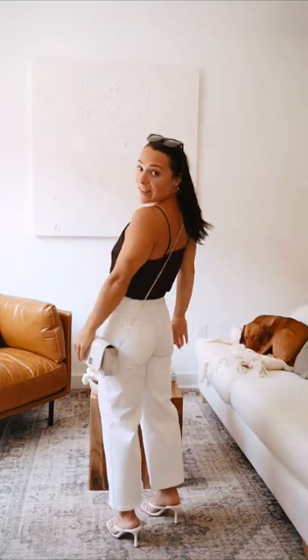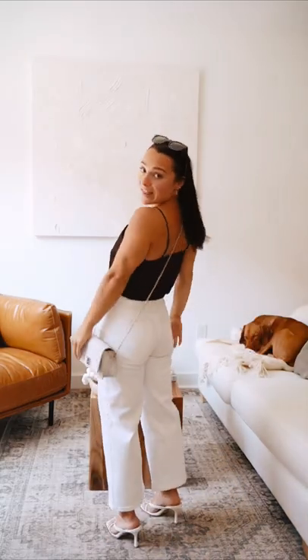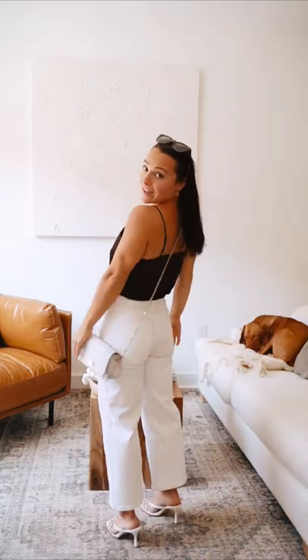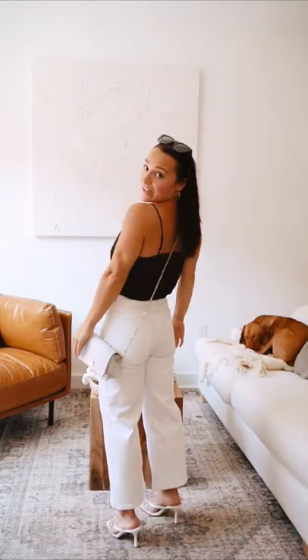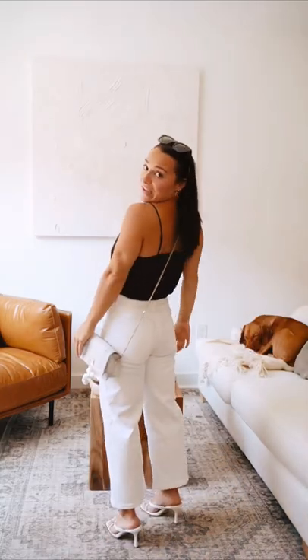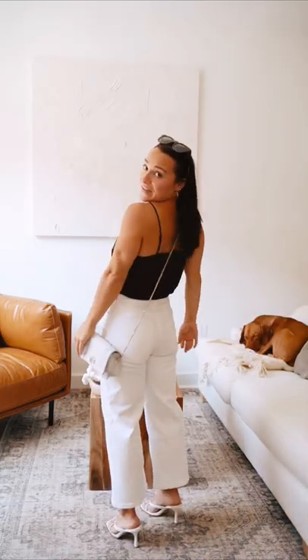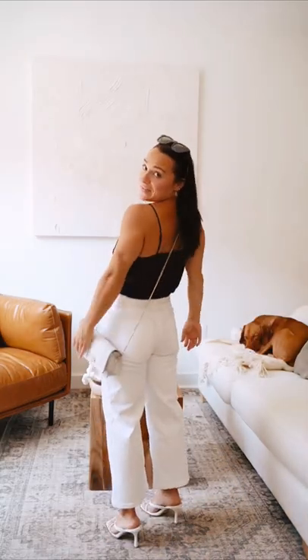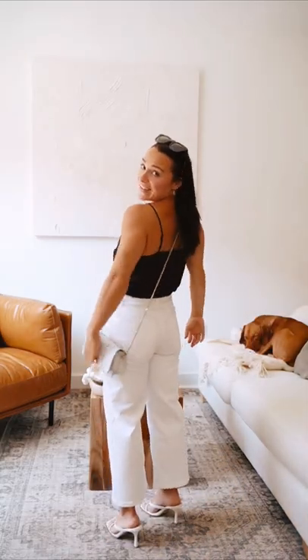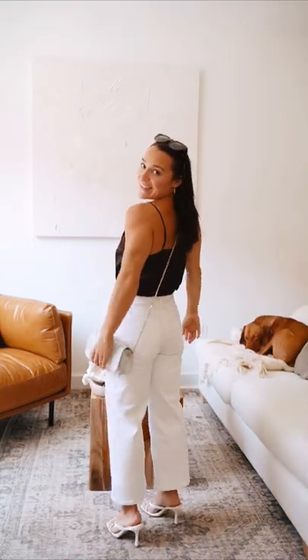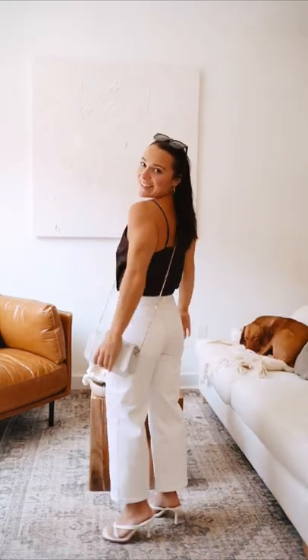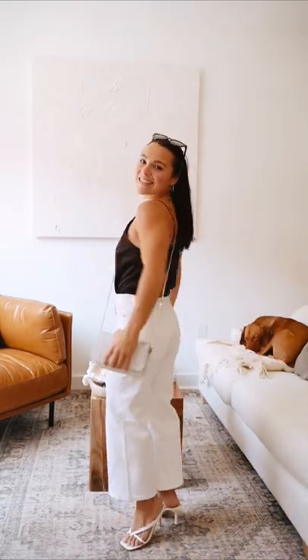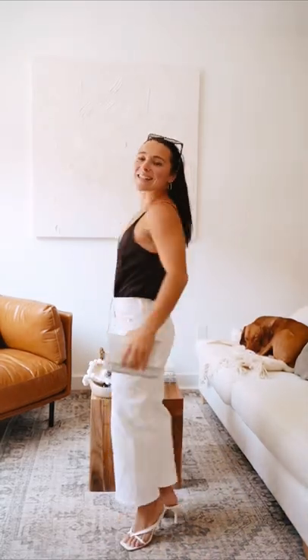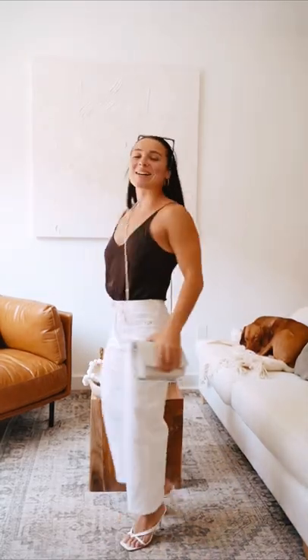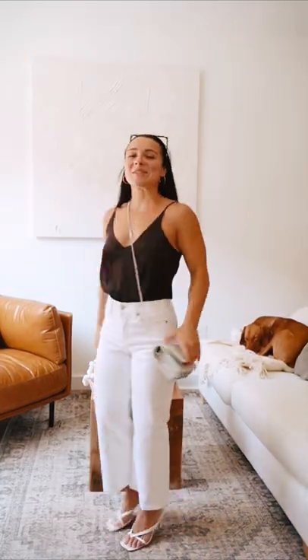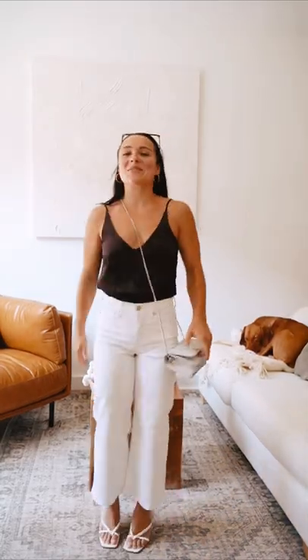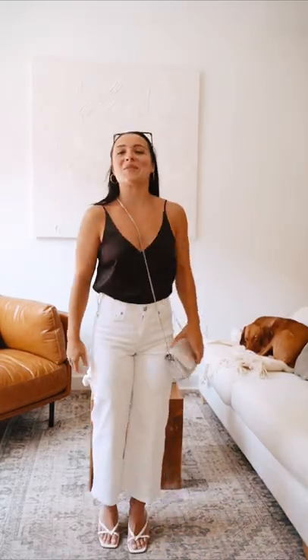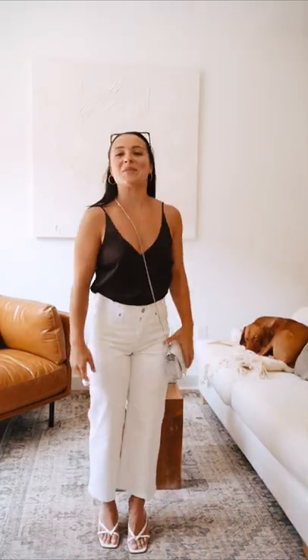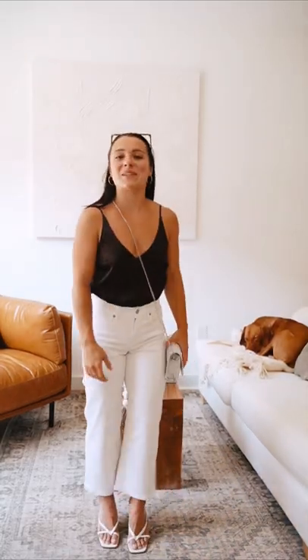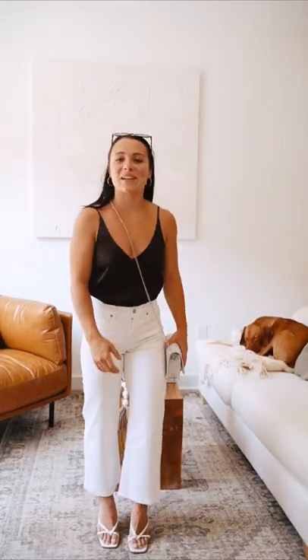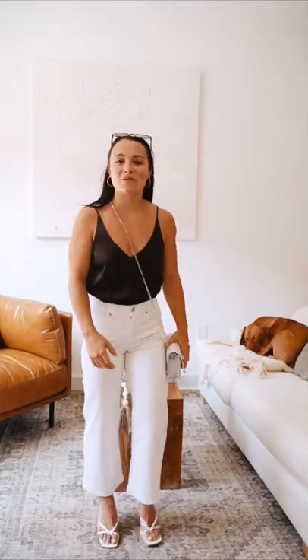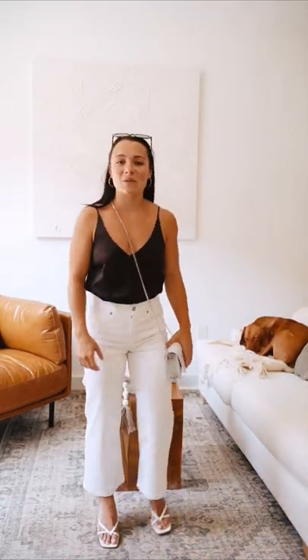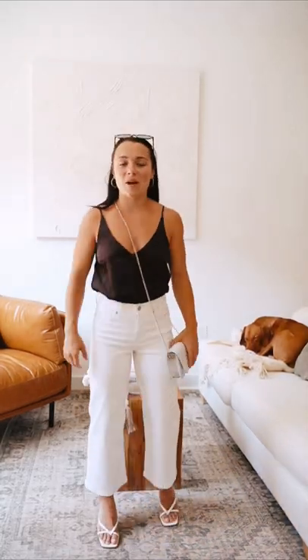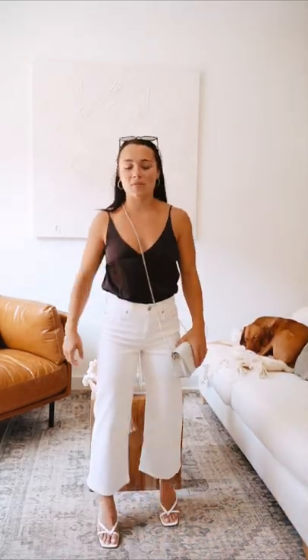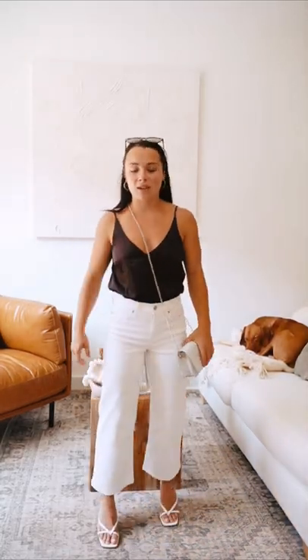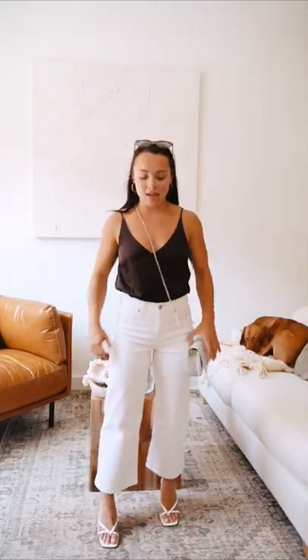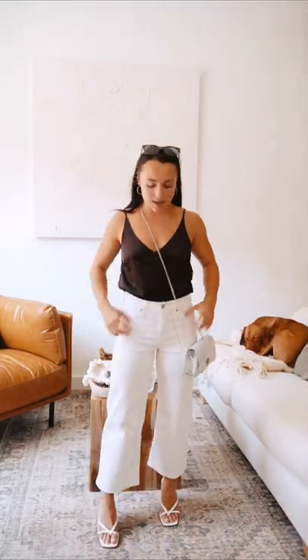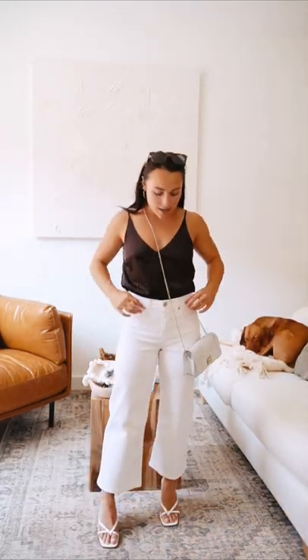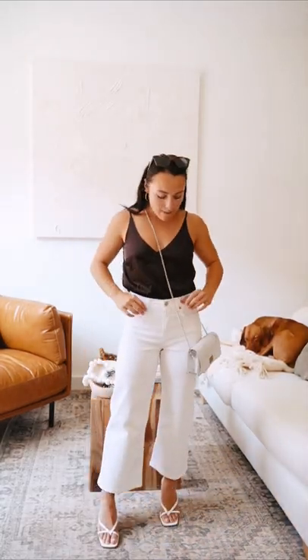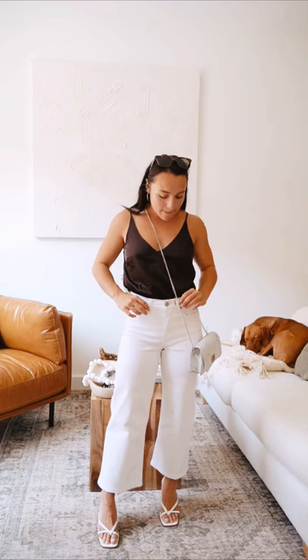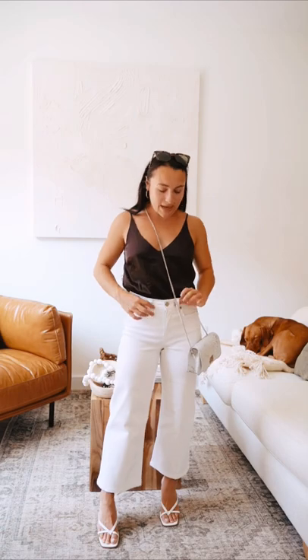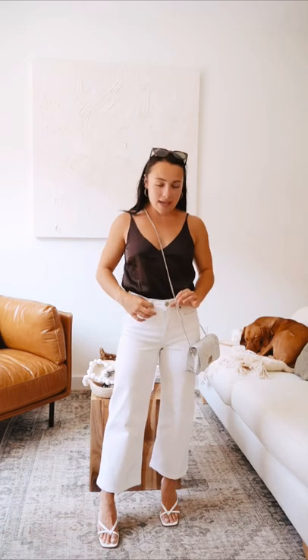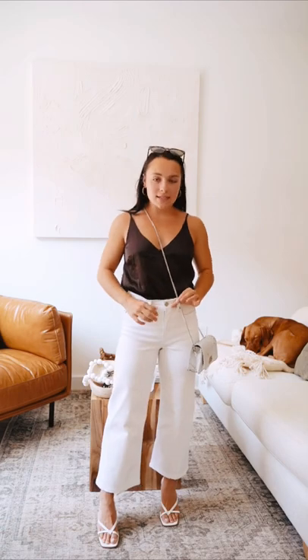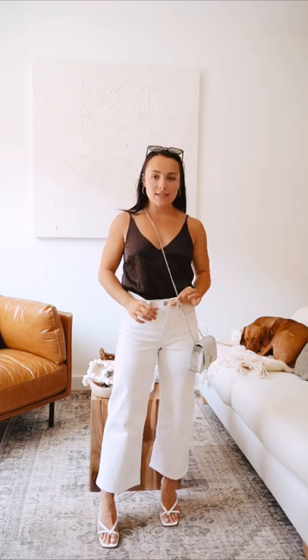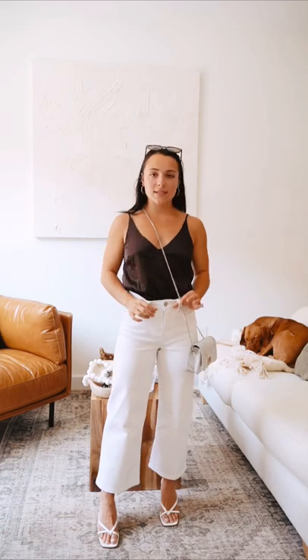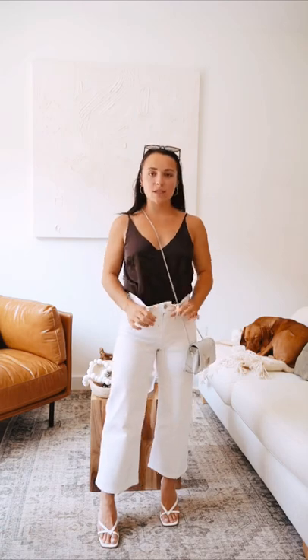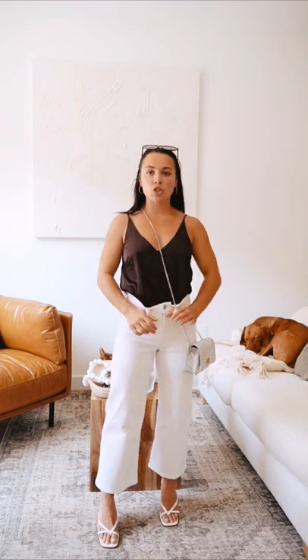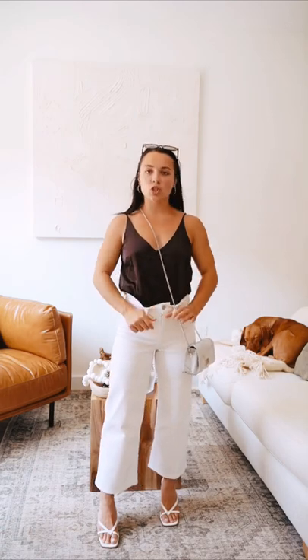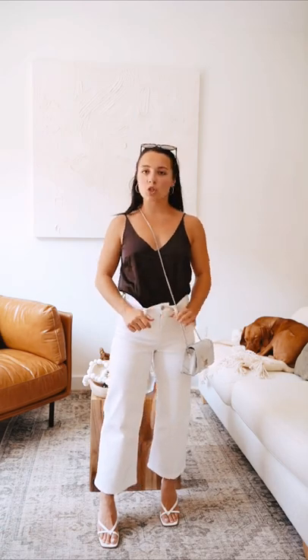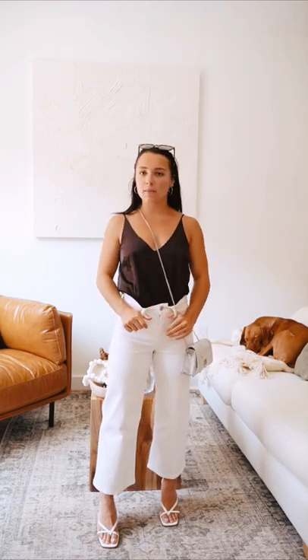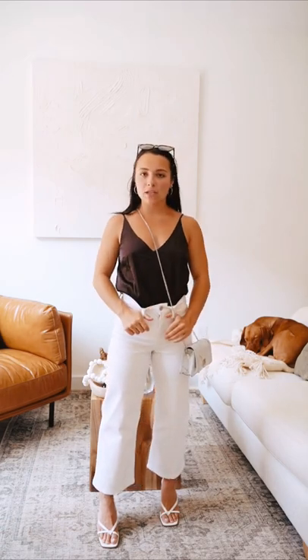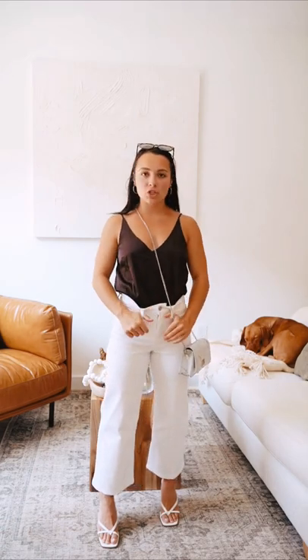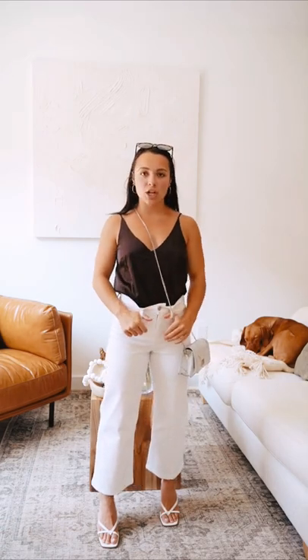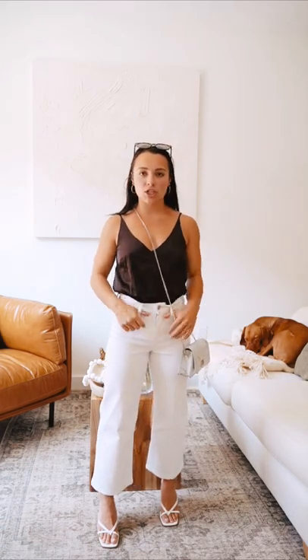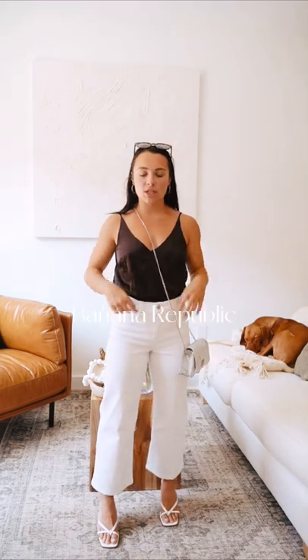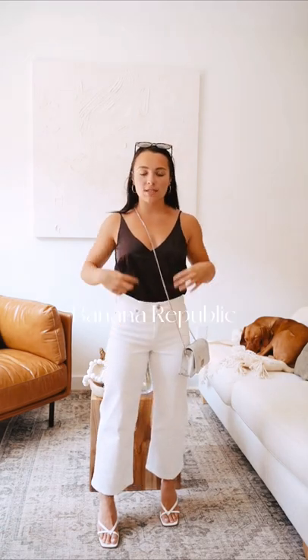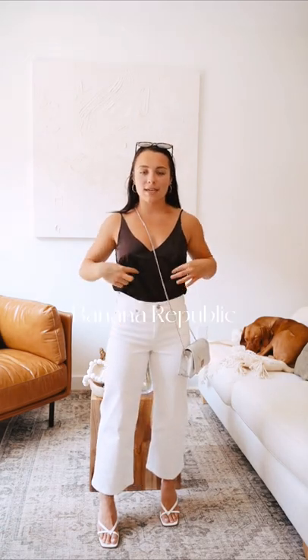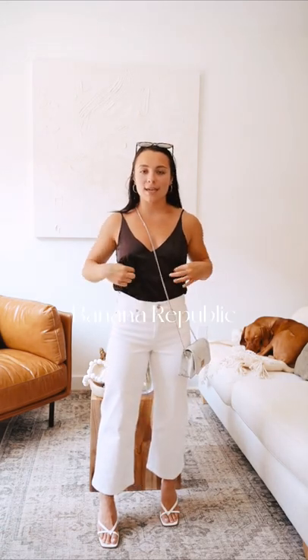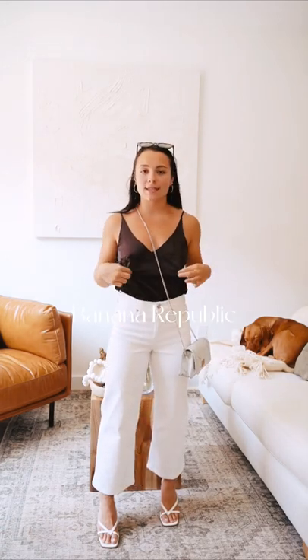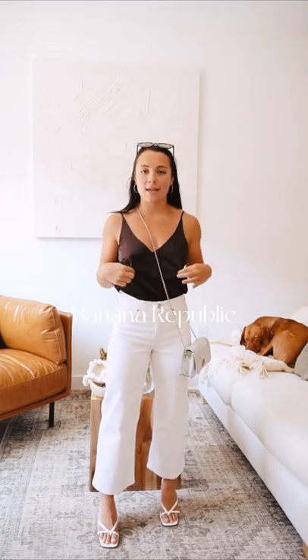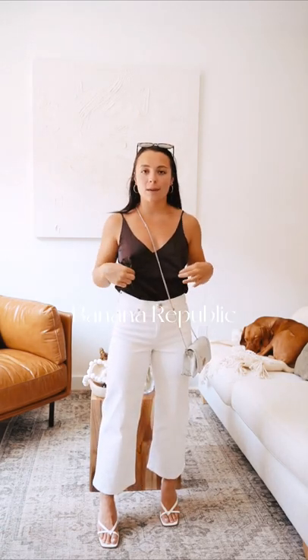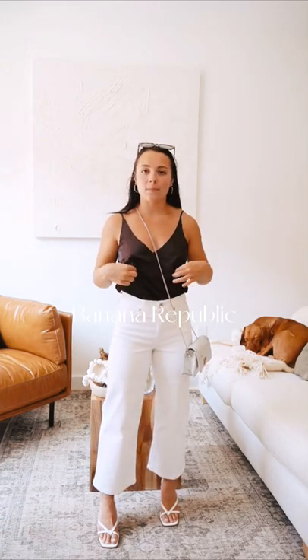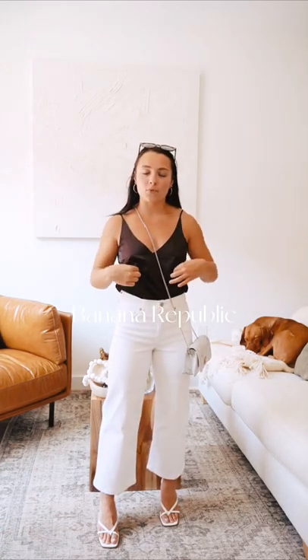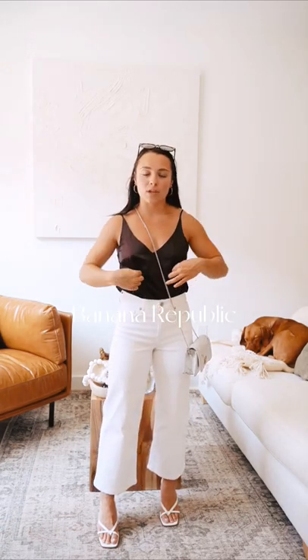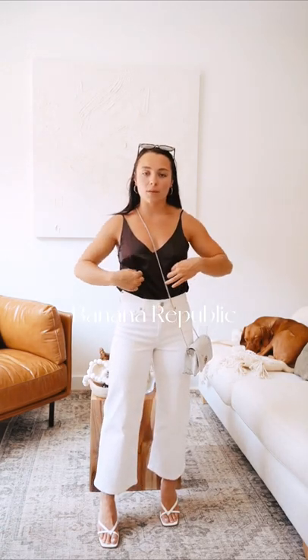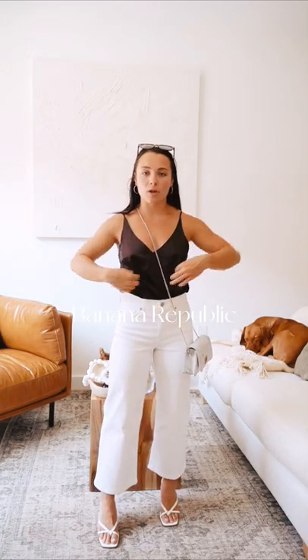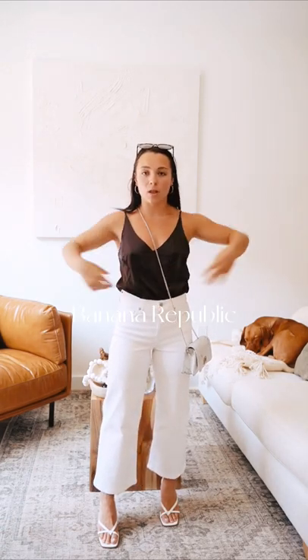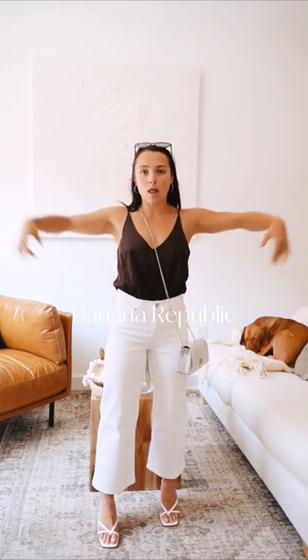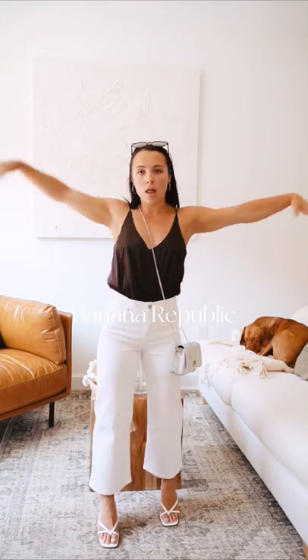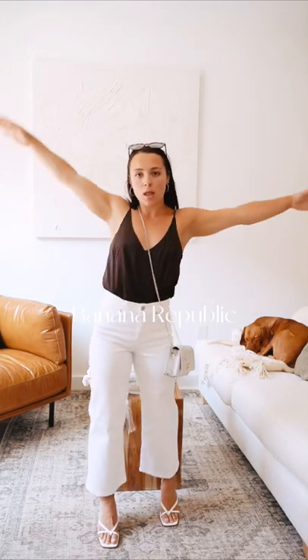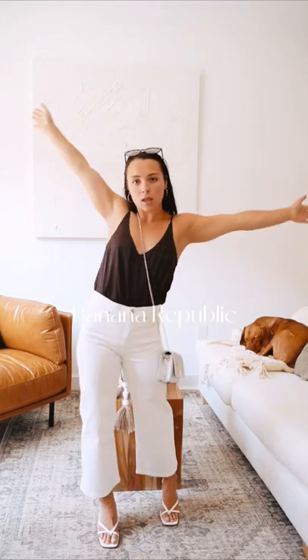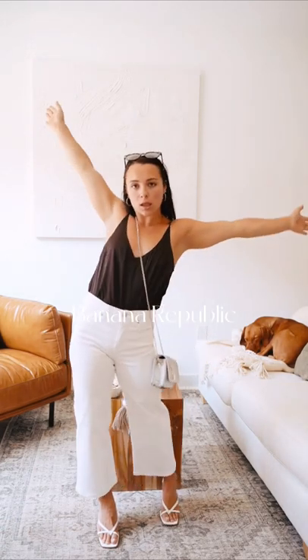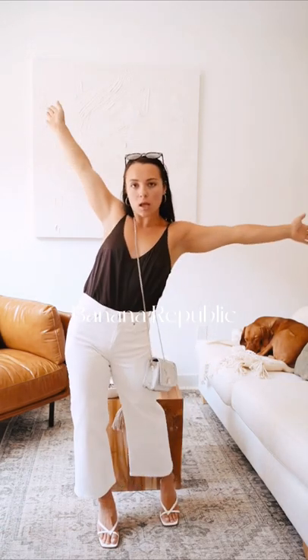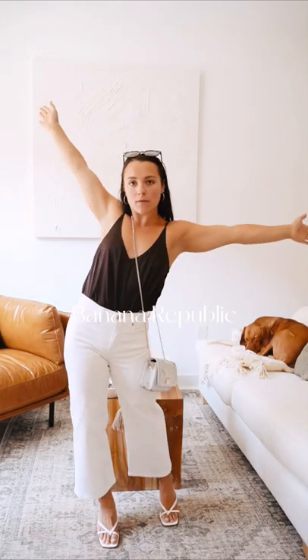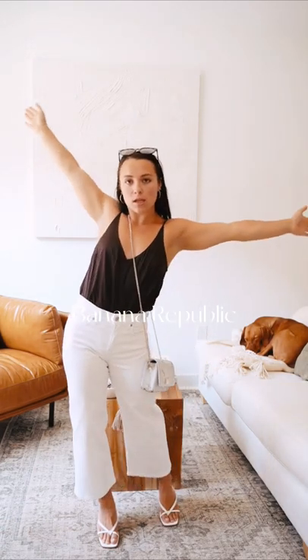Third outfit is also from Banana Republic. Pants, extremely stretchy. Tank top, breathable. Love it.